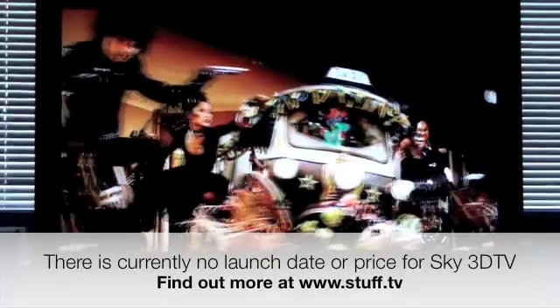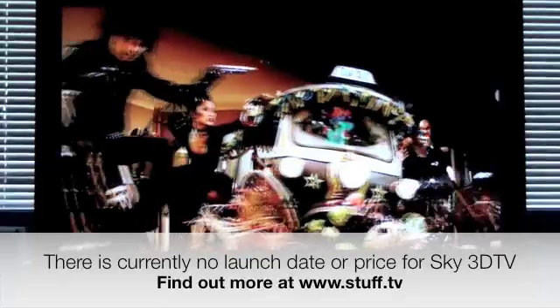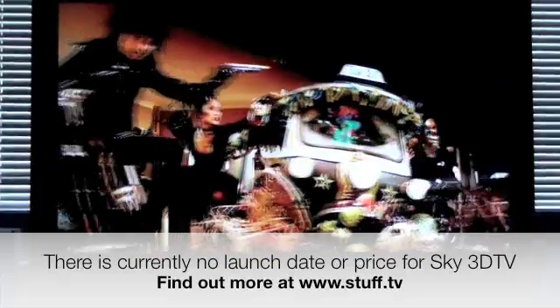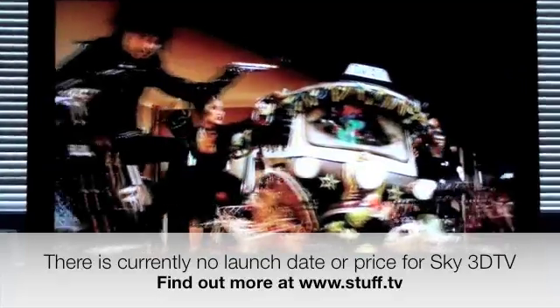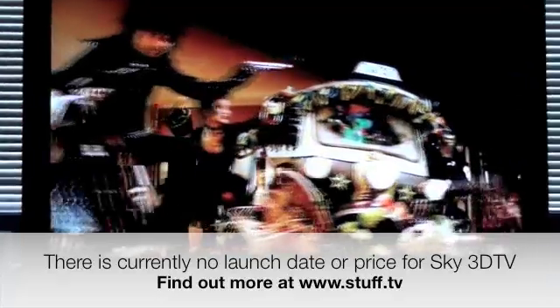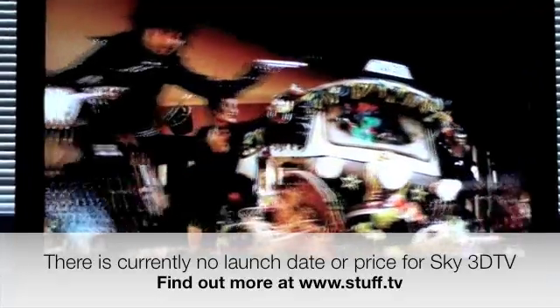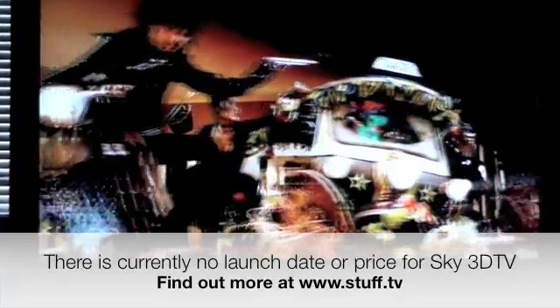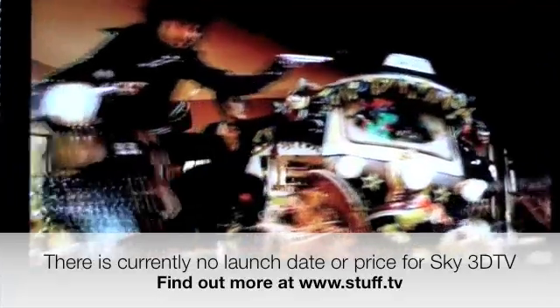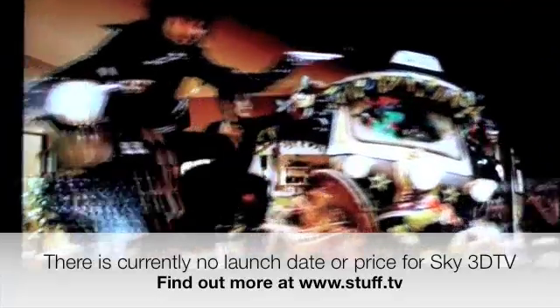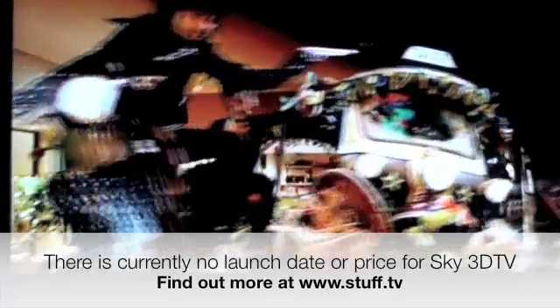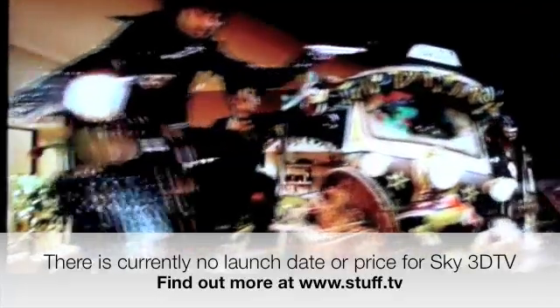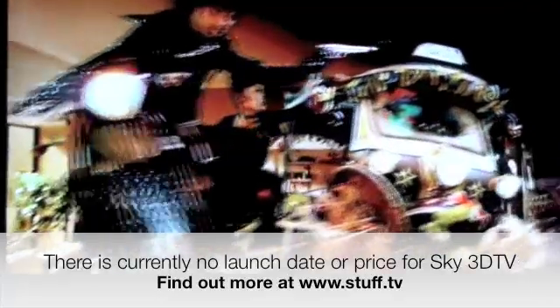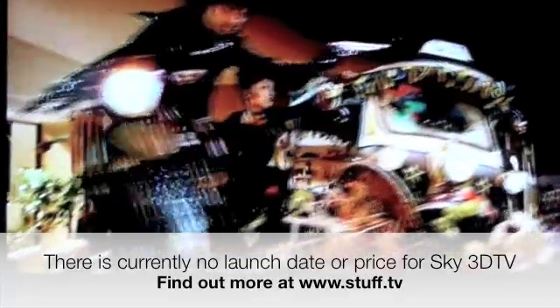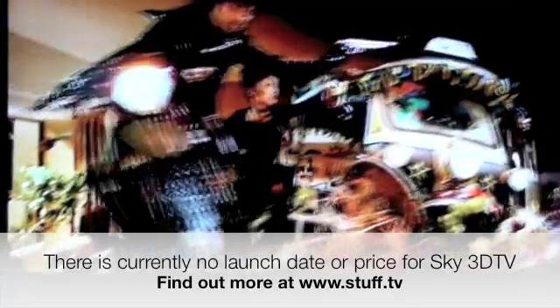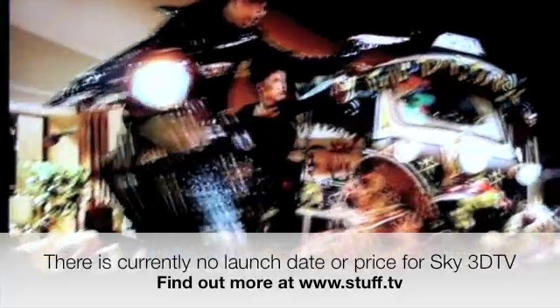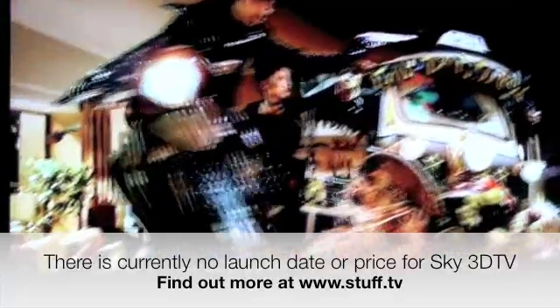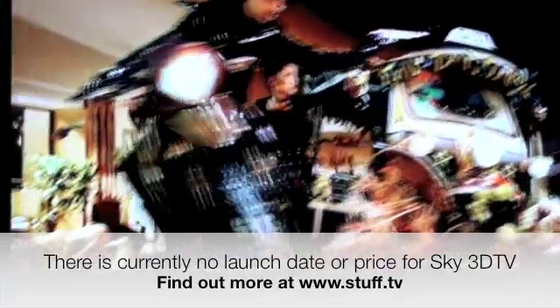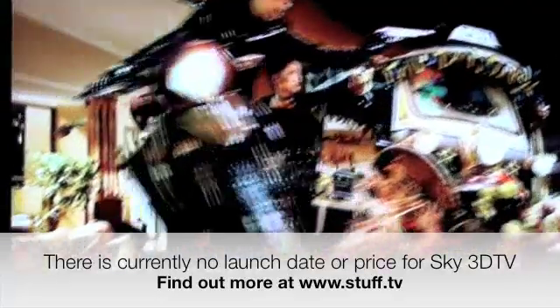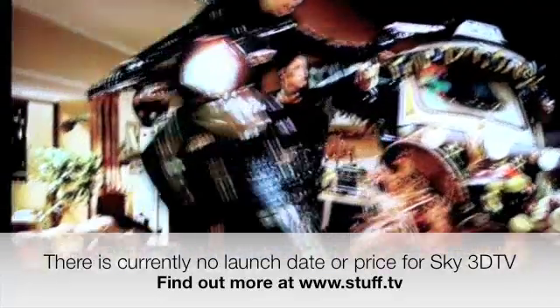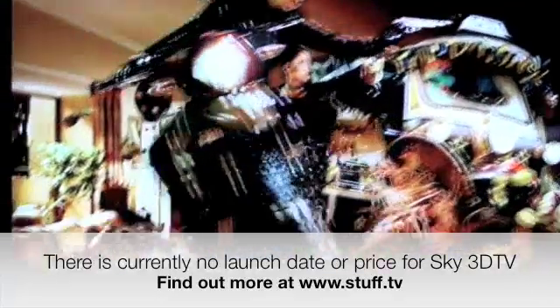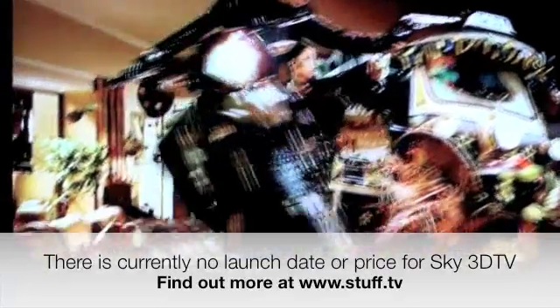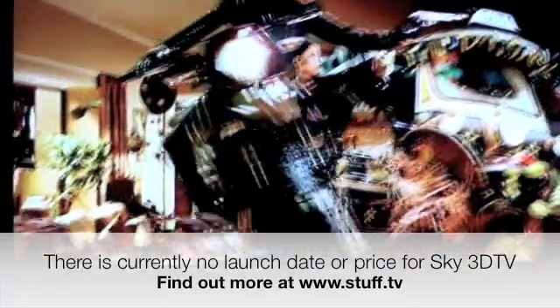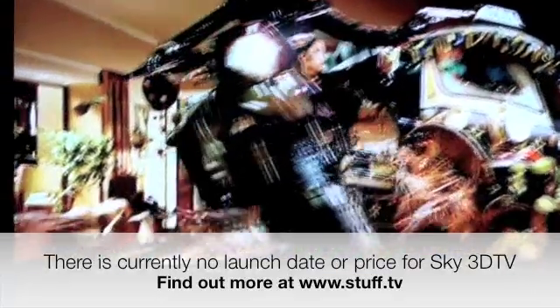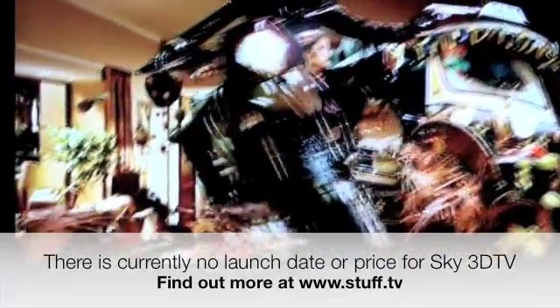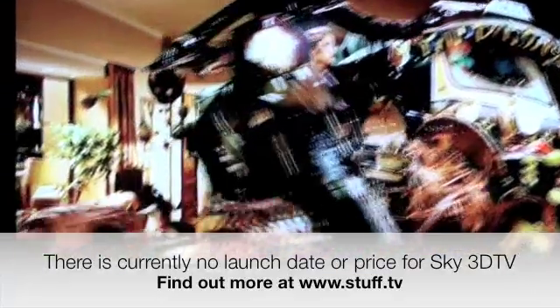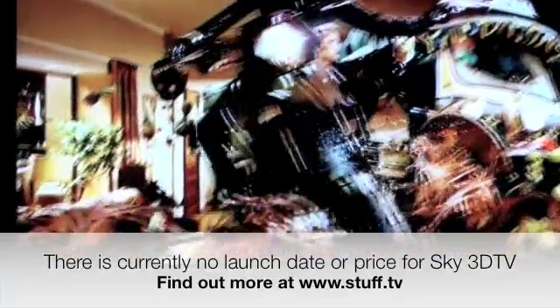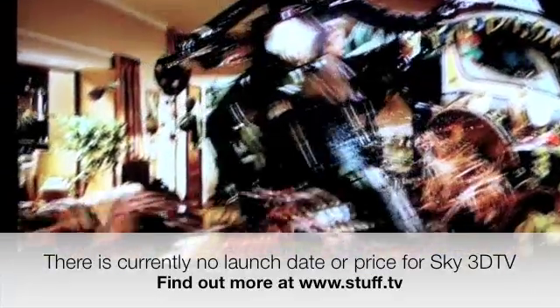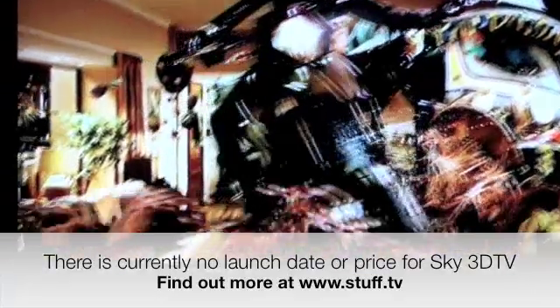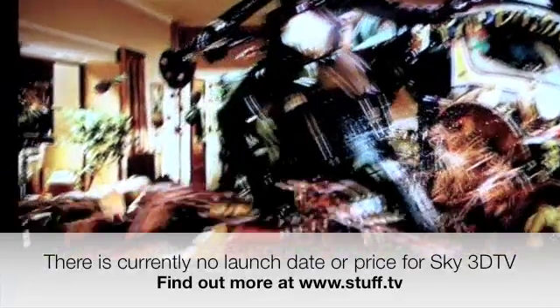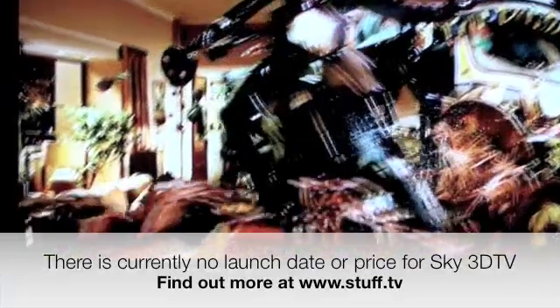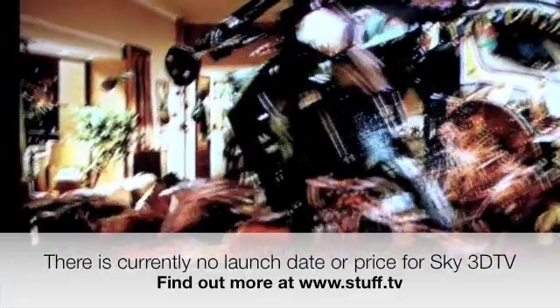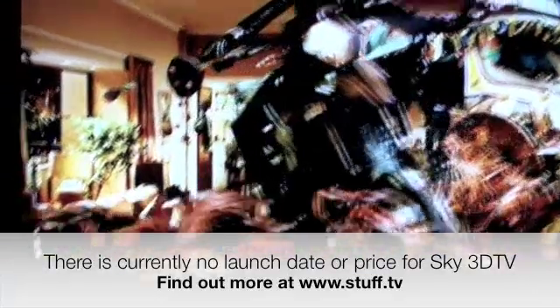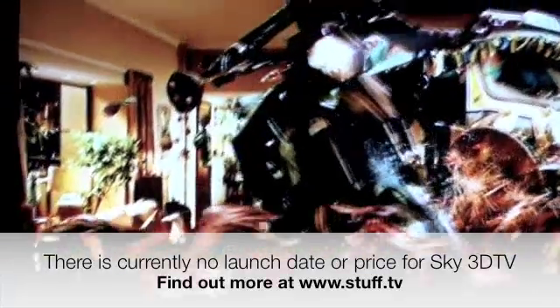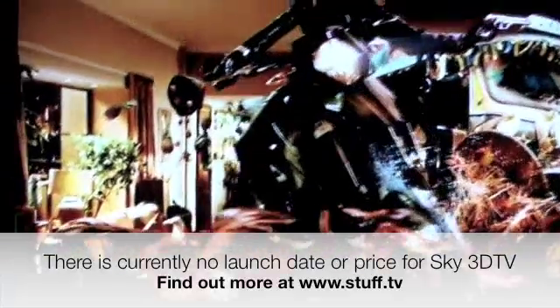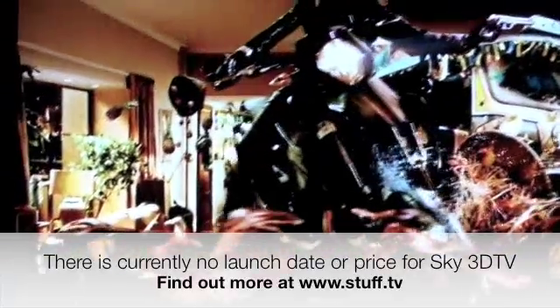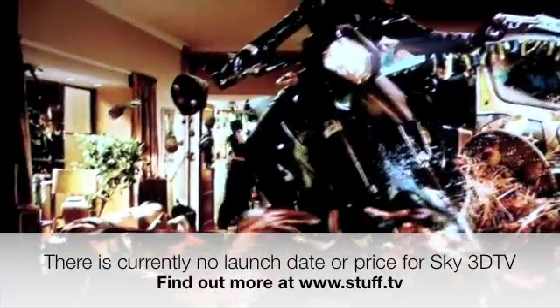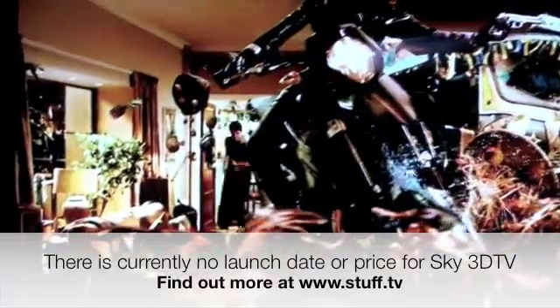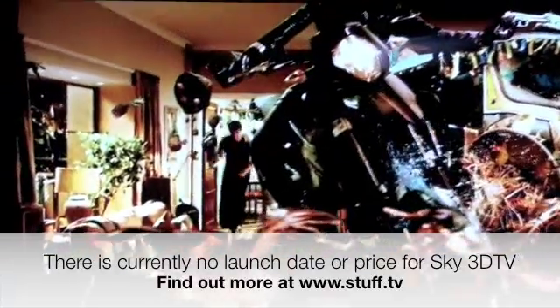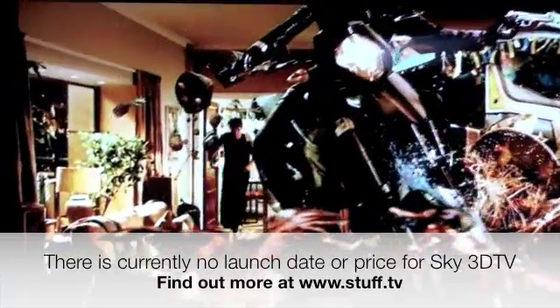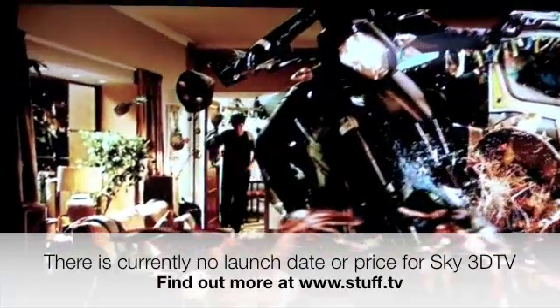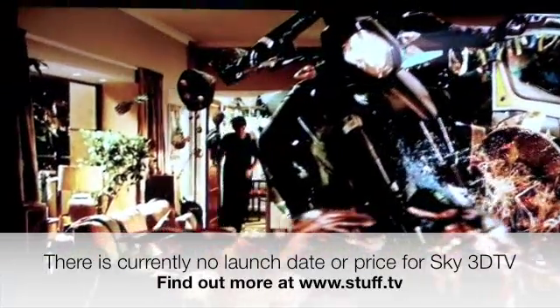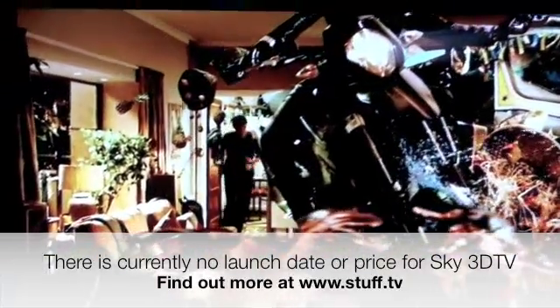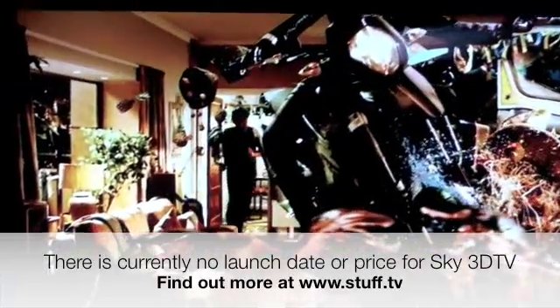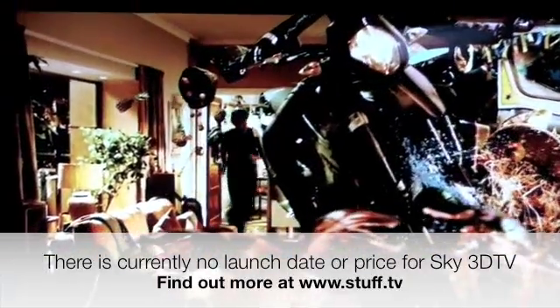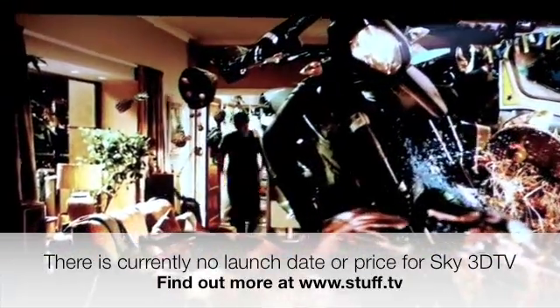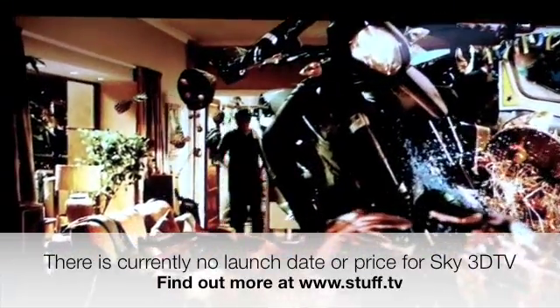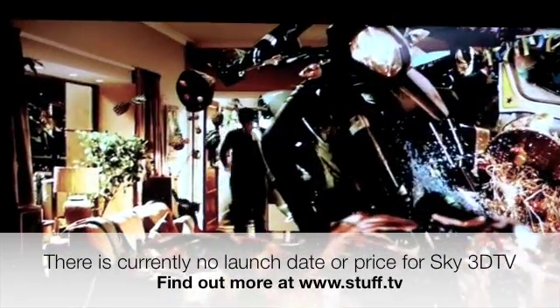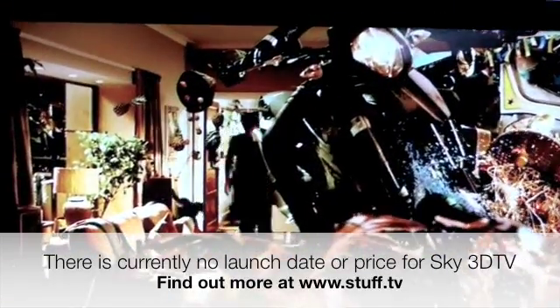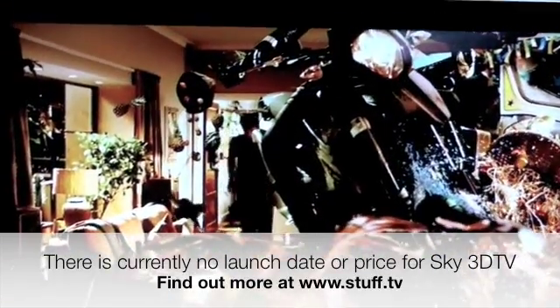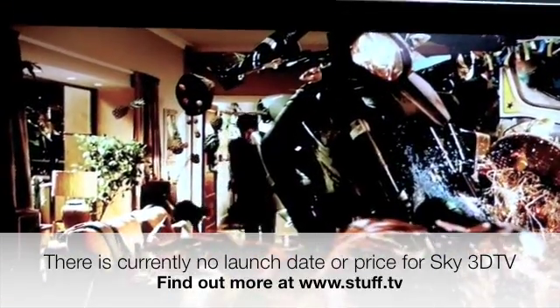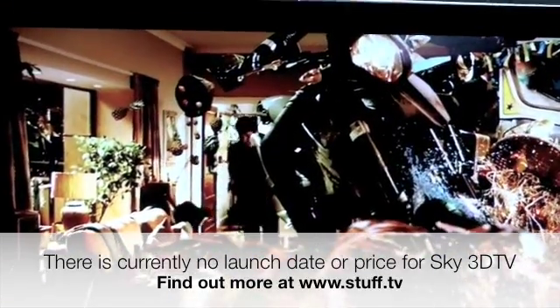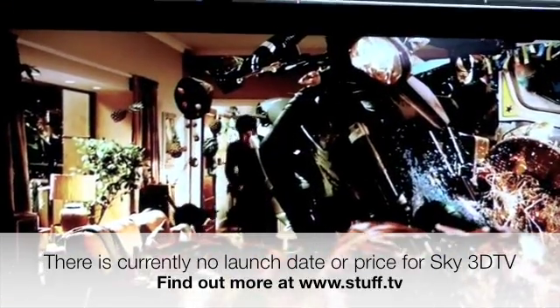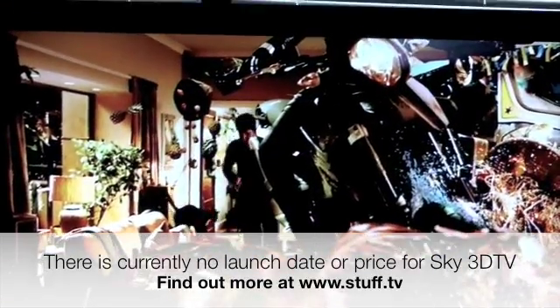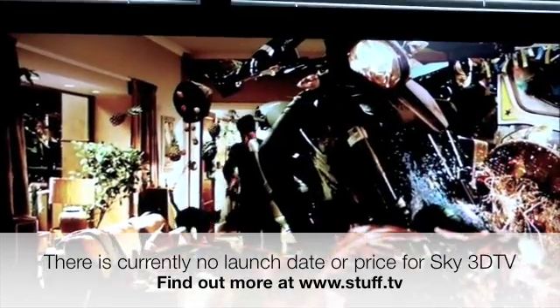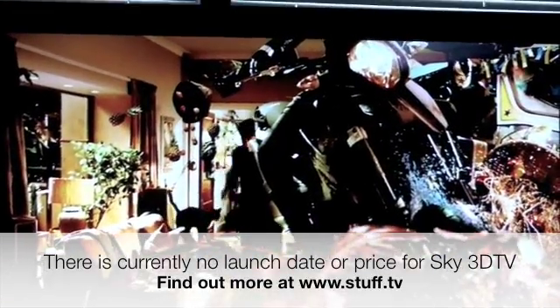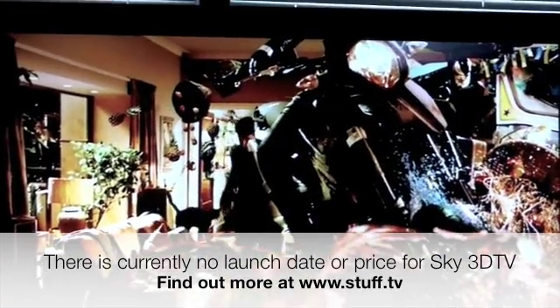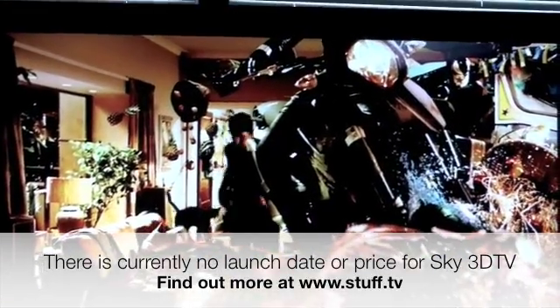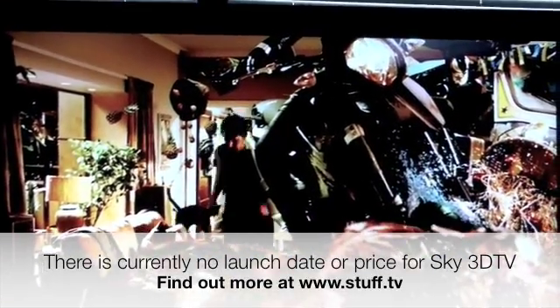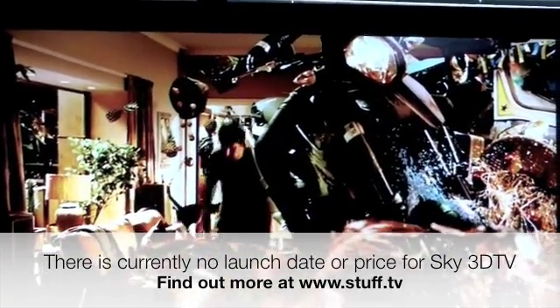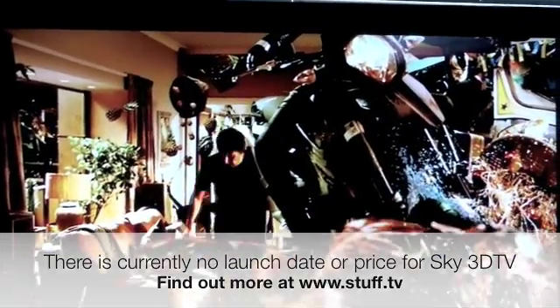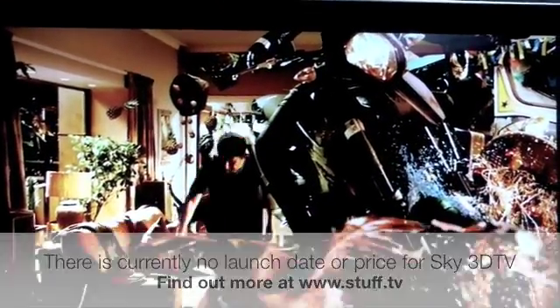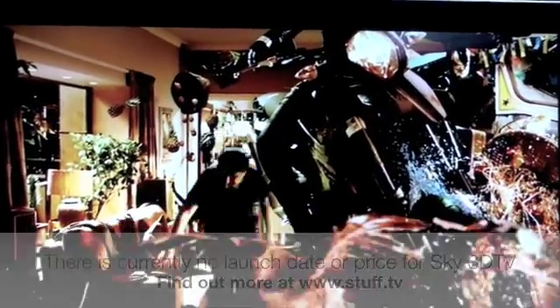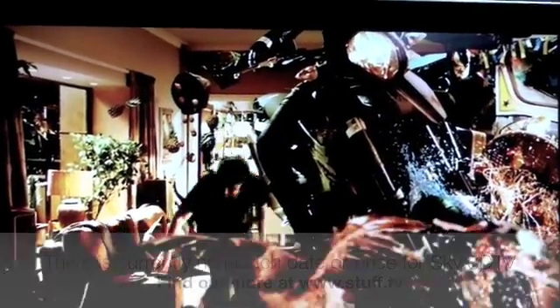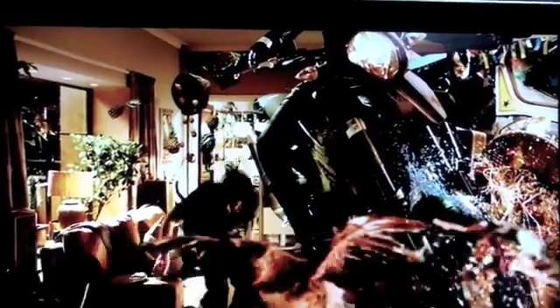And of course, there's always Jaws 3D. What's not to love? Sky brings you more than ever.